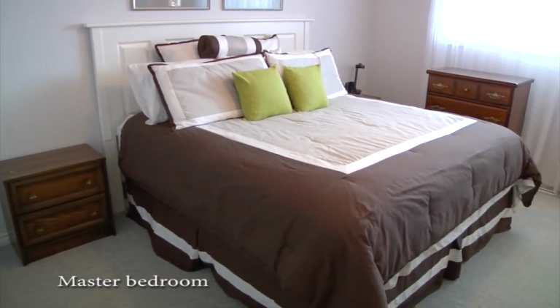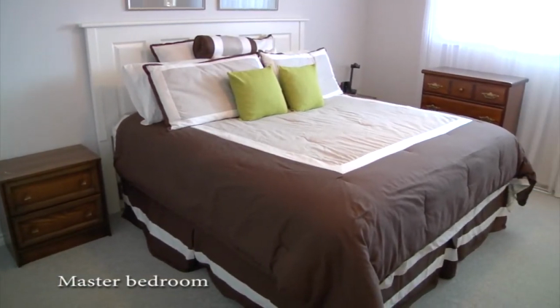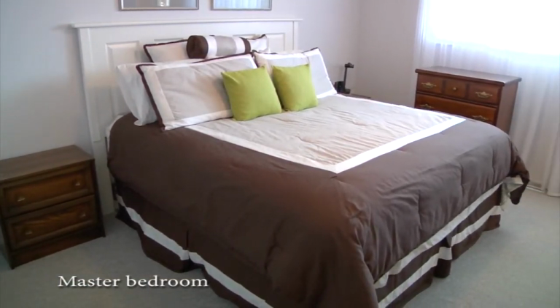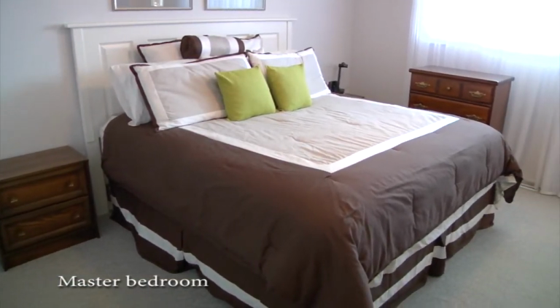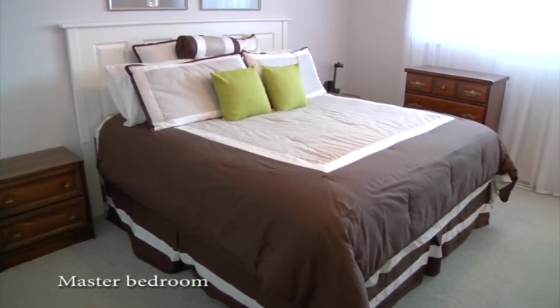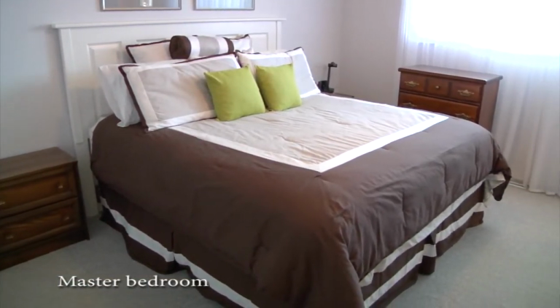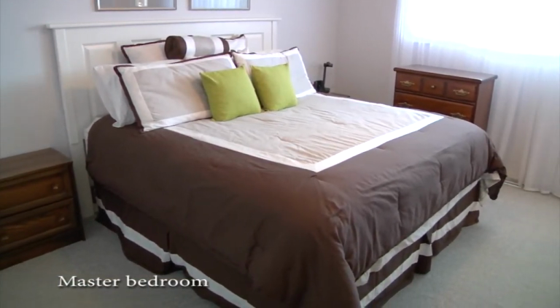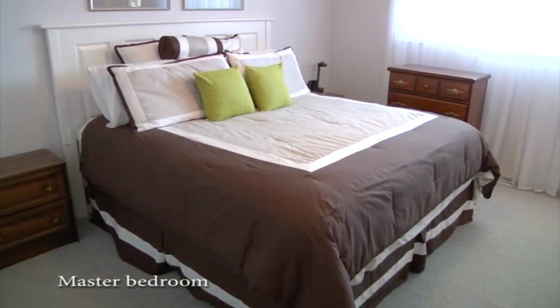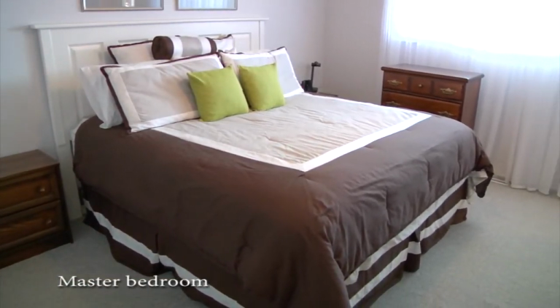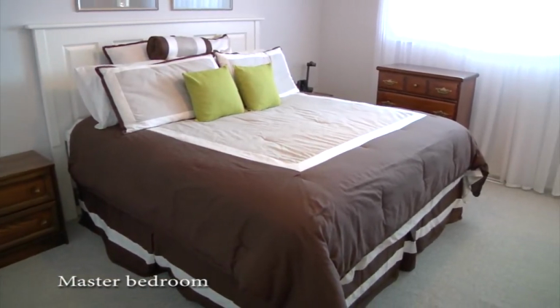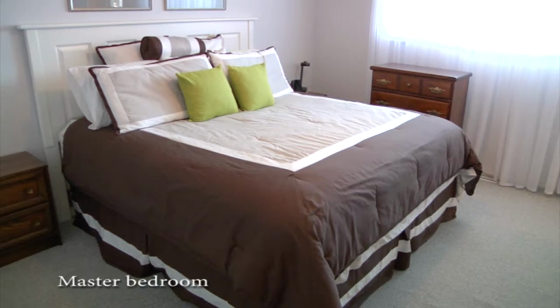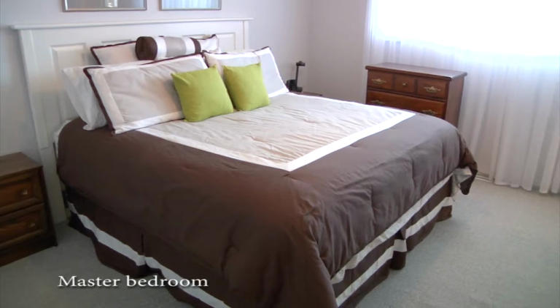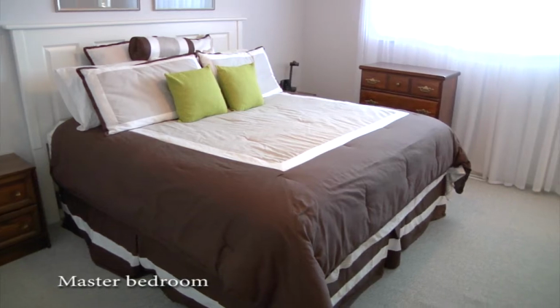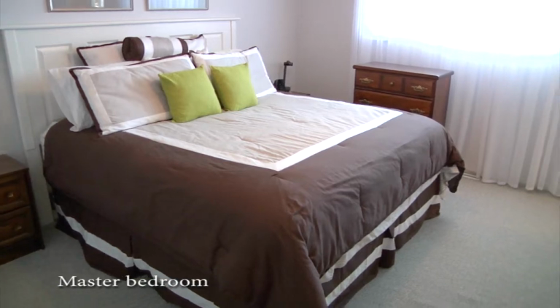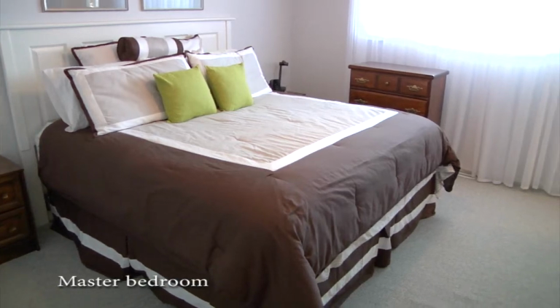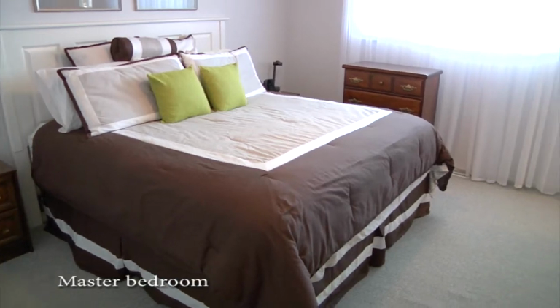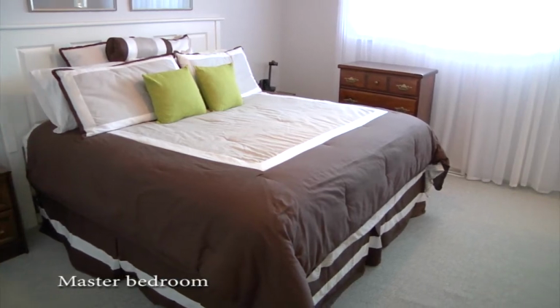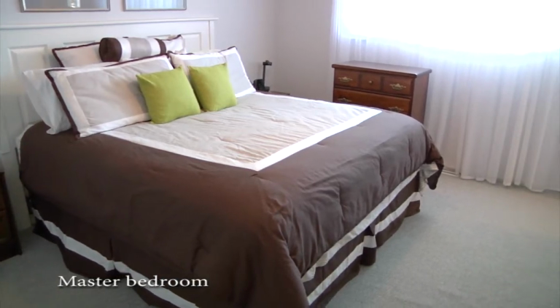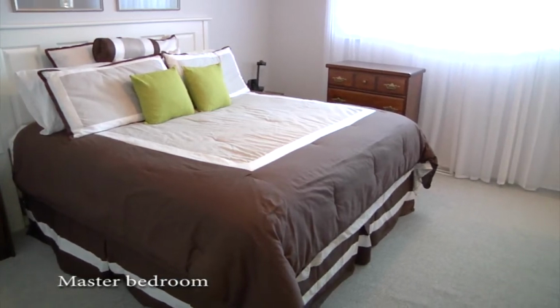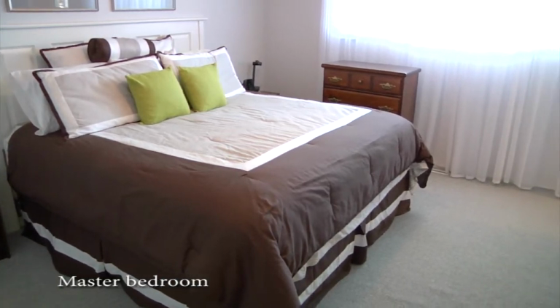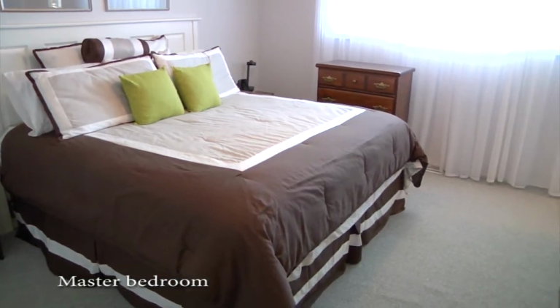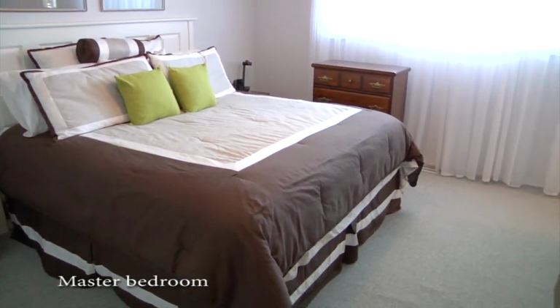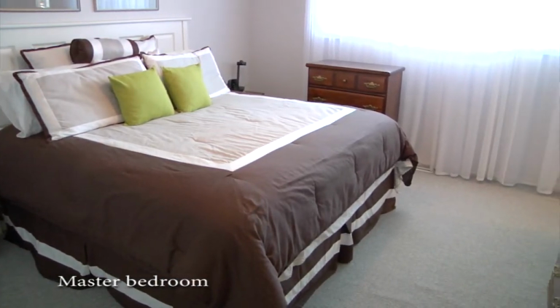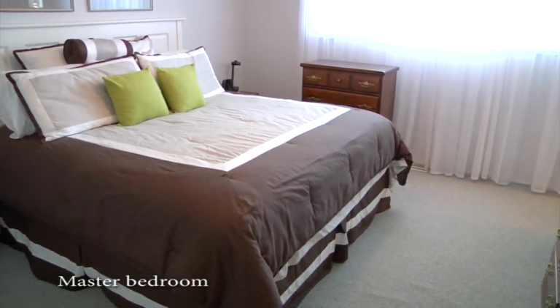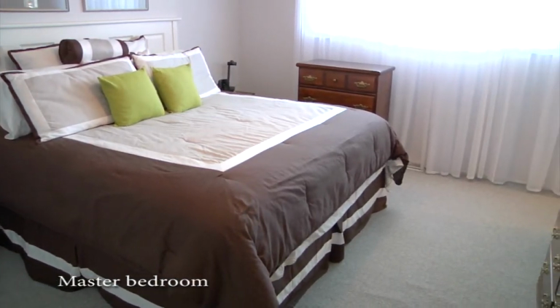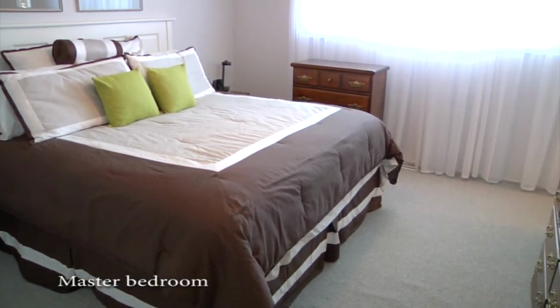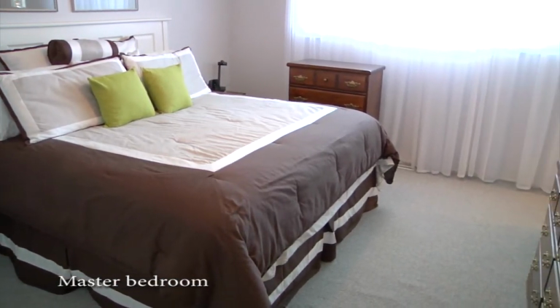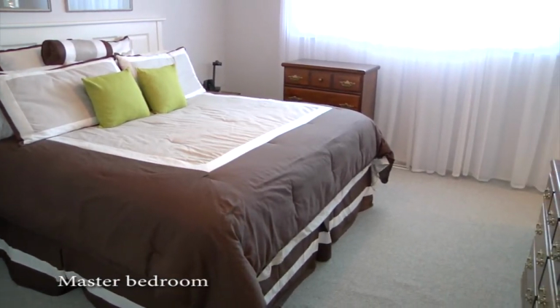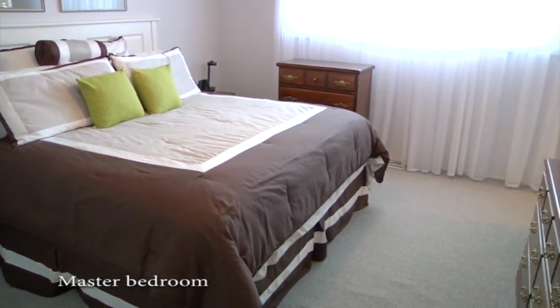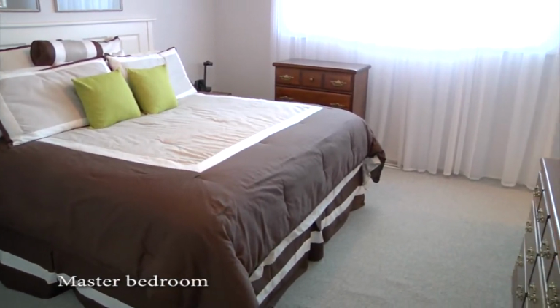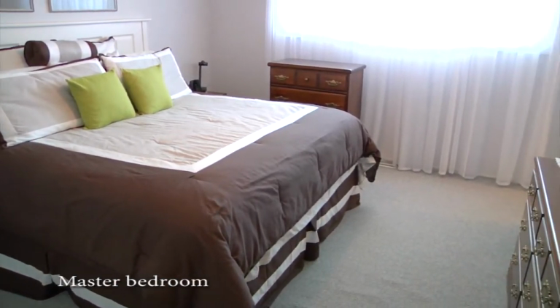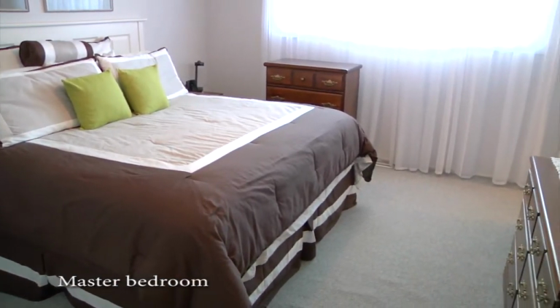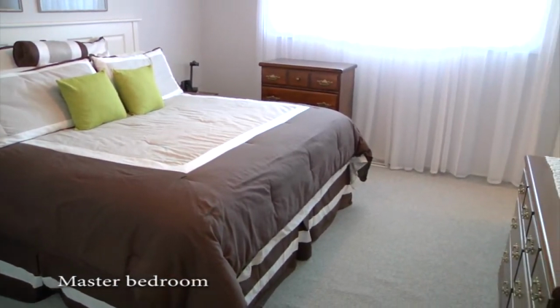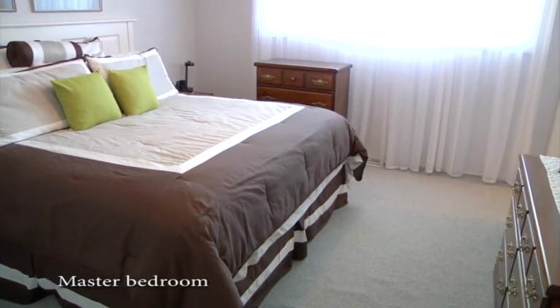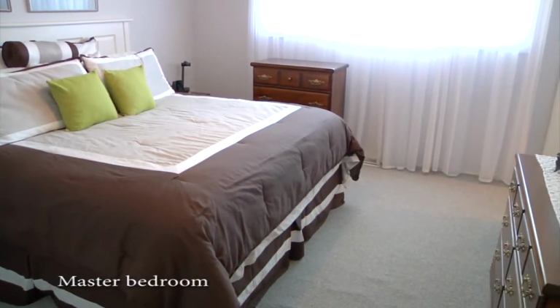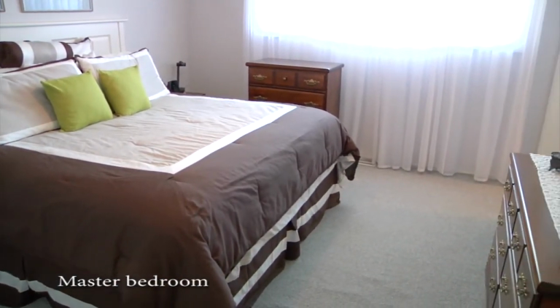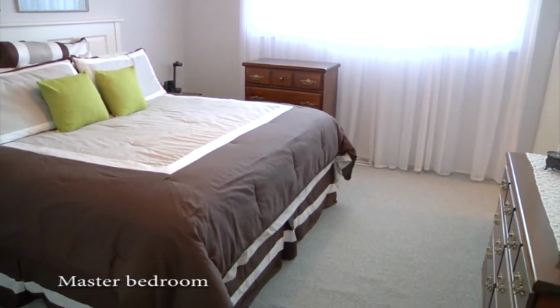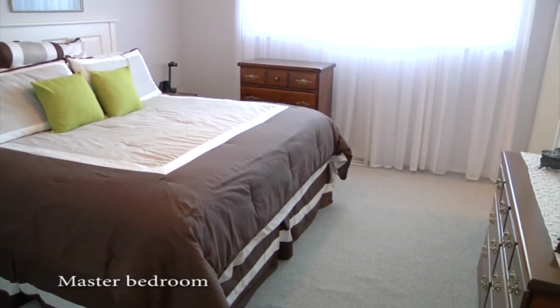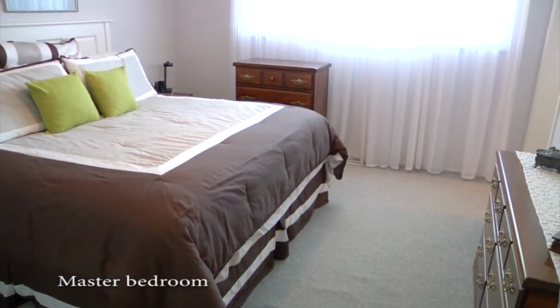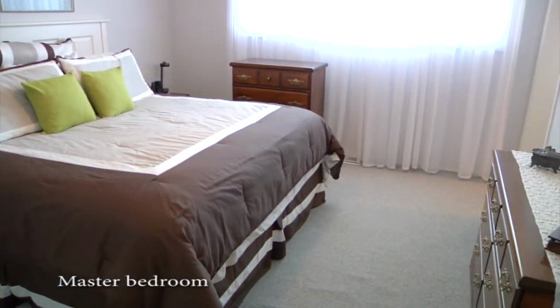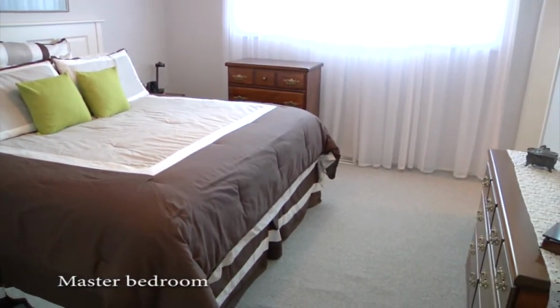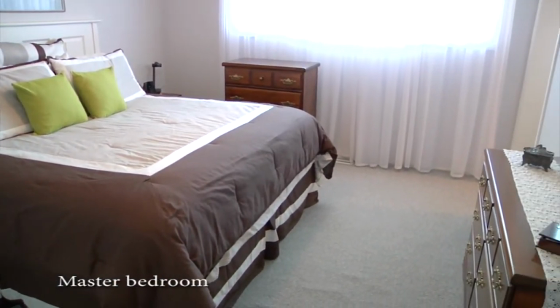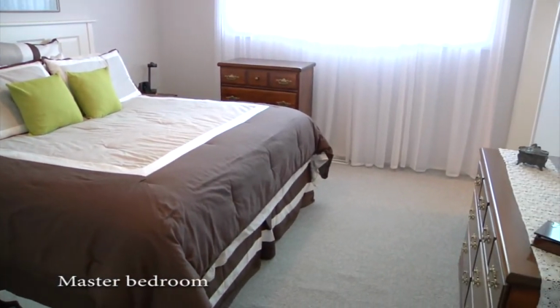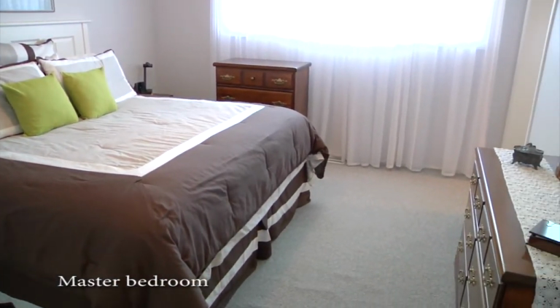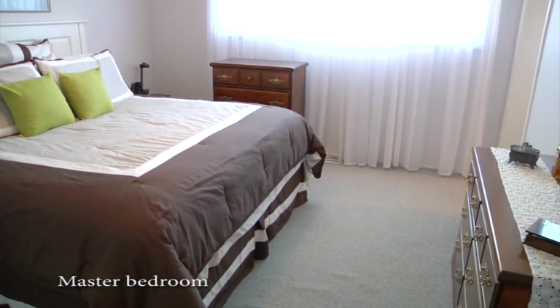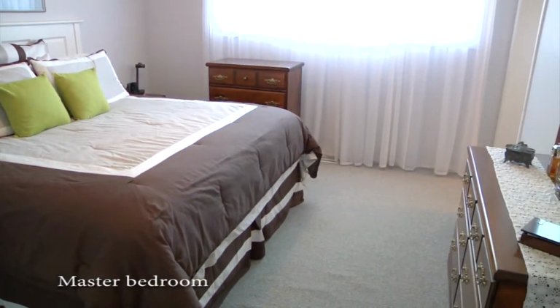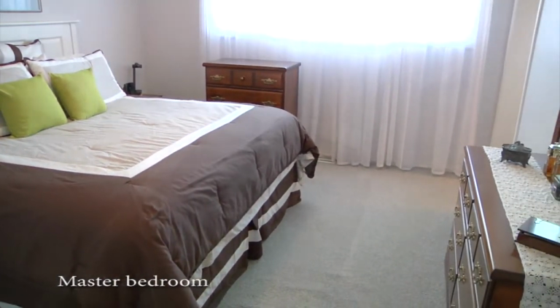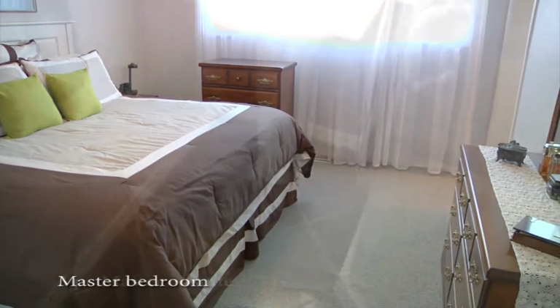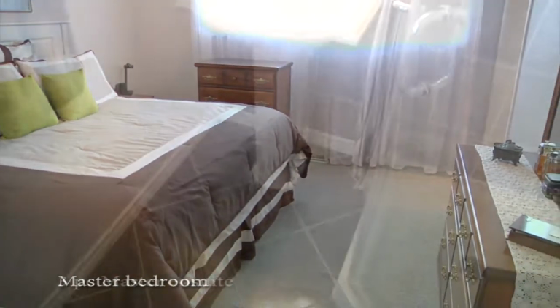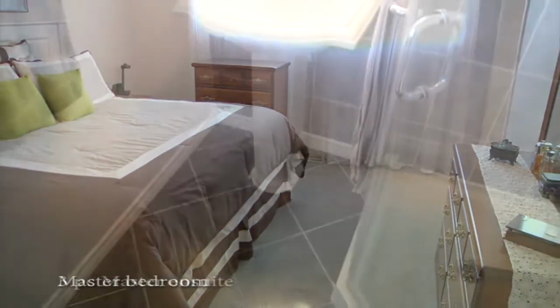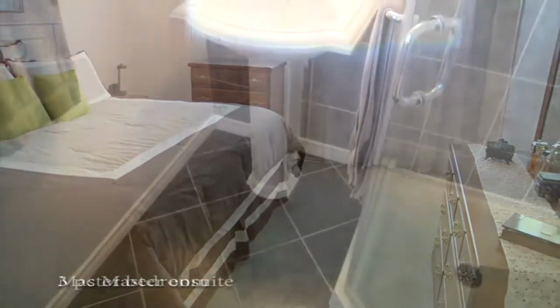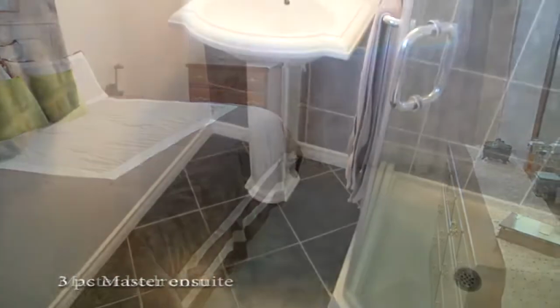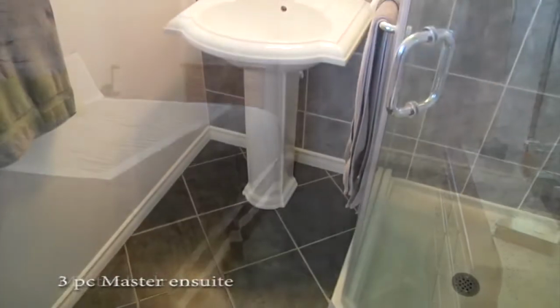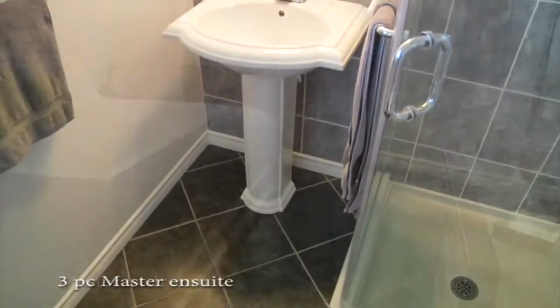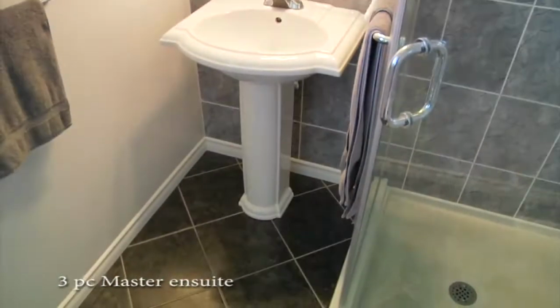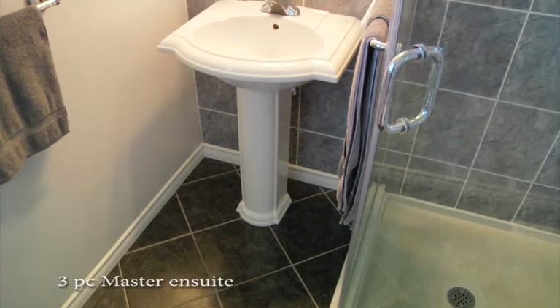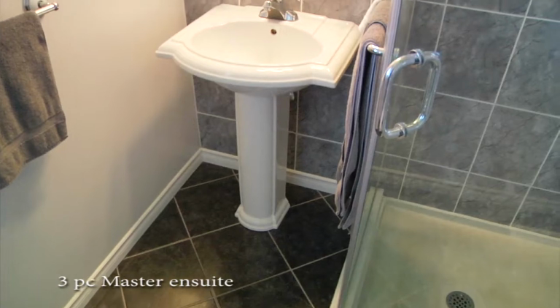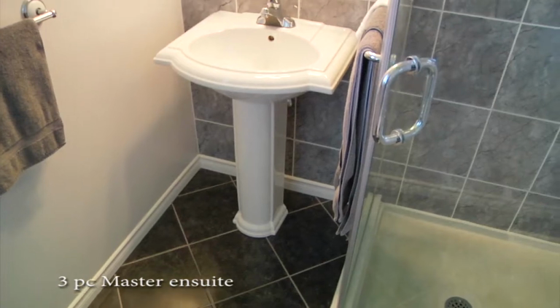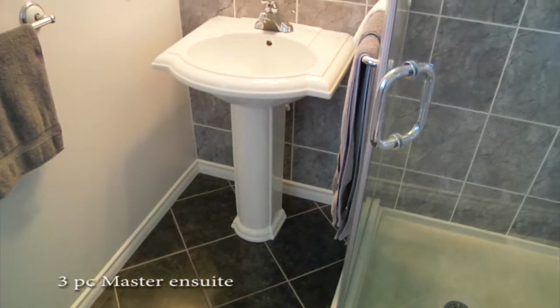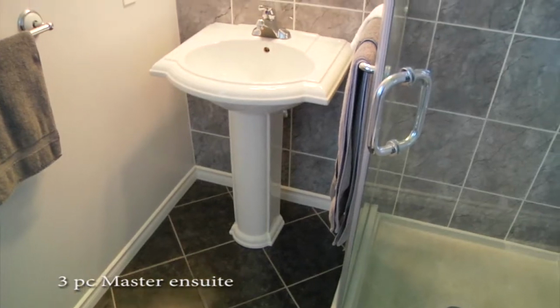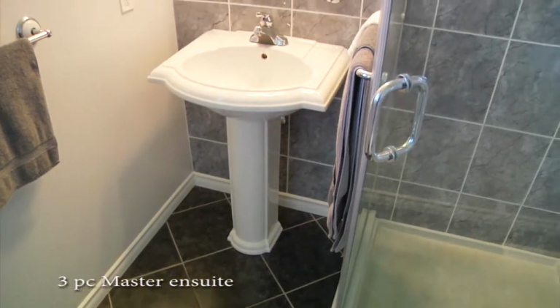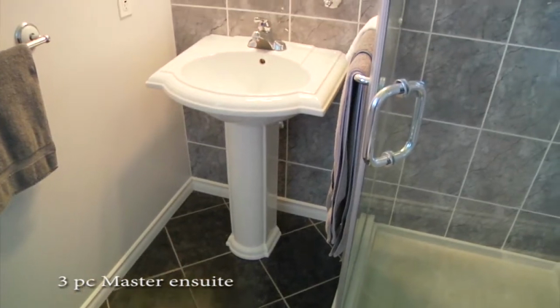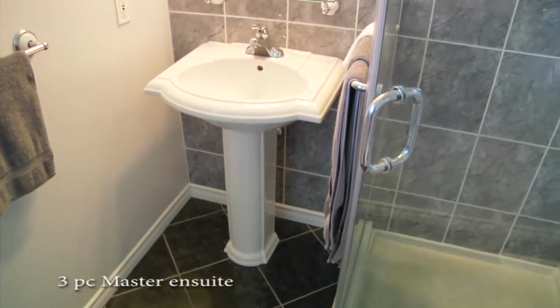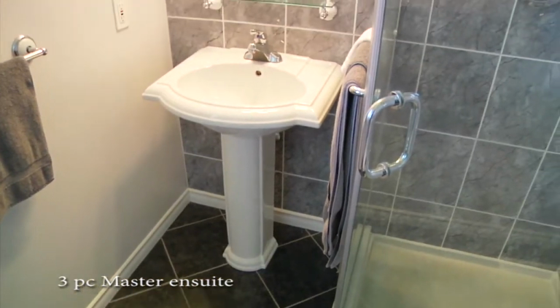This home has a beautiful master bedroom with views of the backyard and a gorgeous new three-piece en suite and spacious closet.